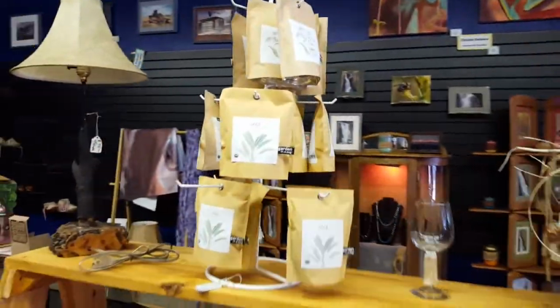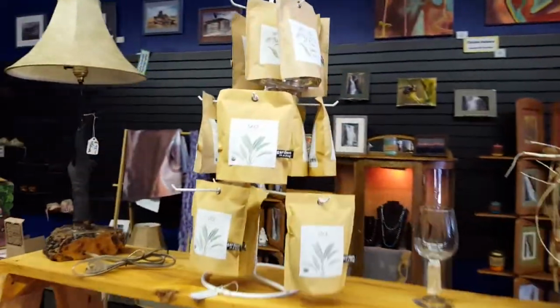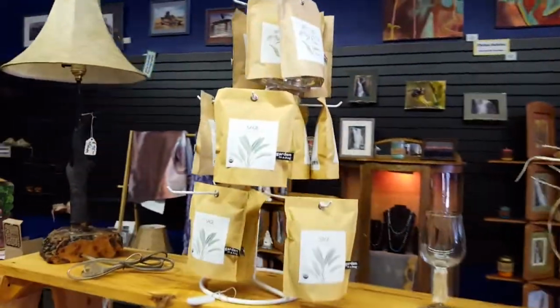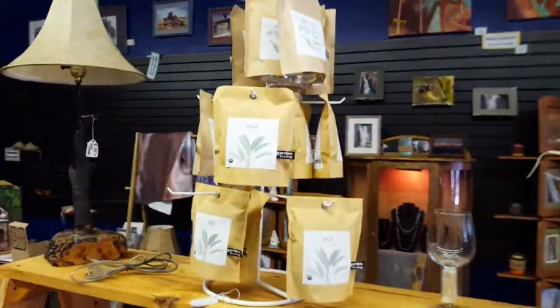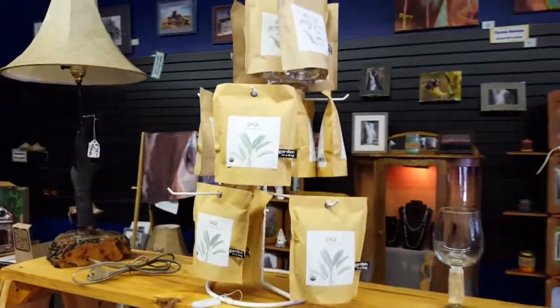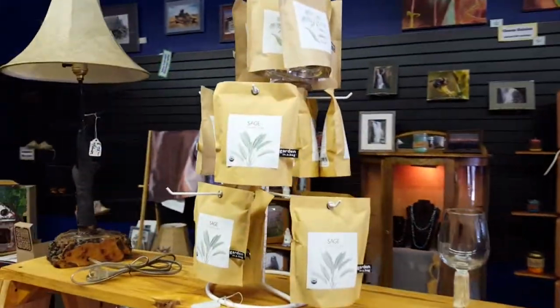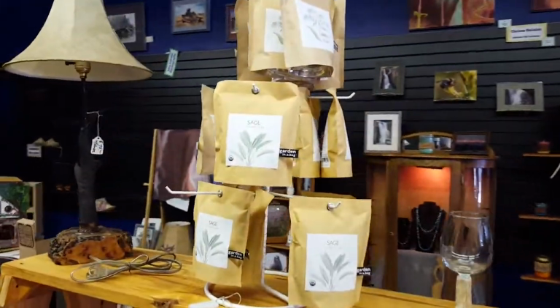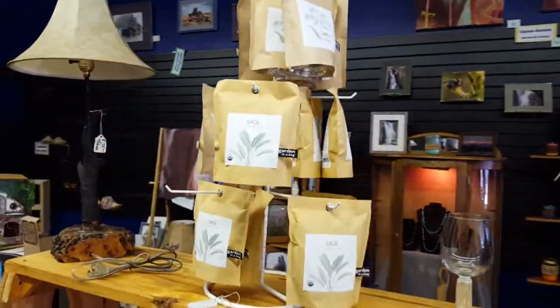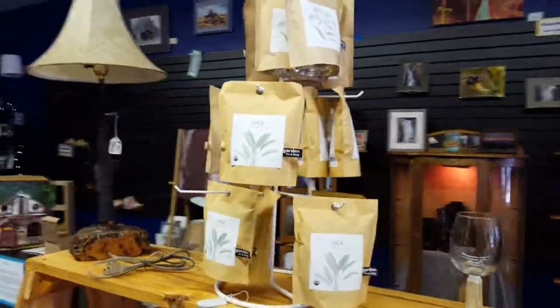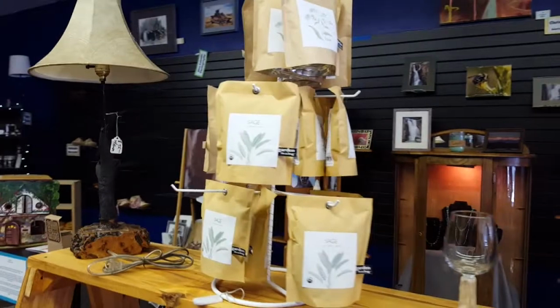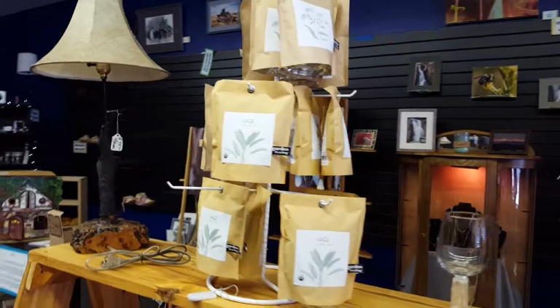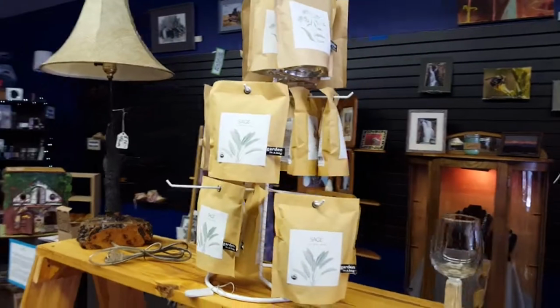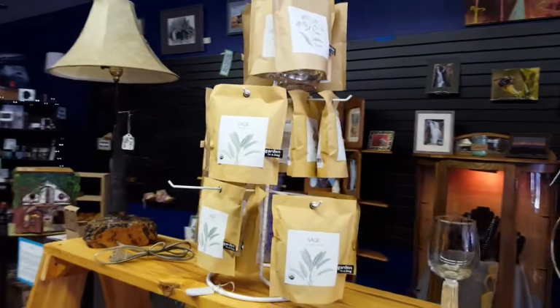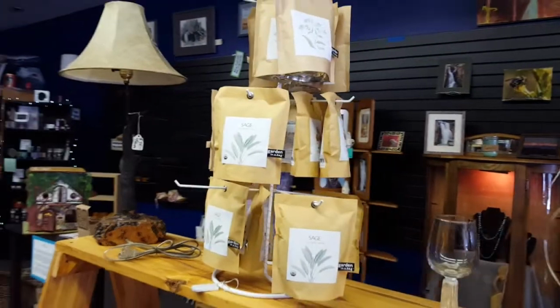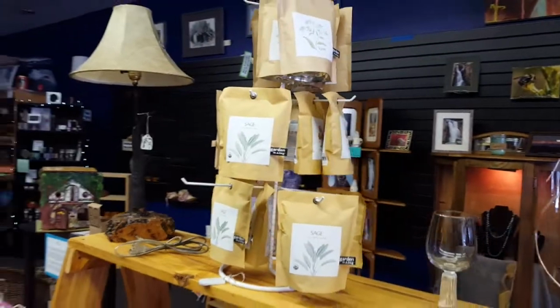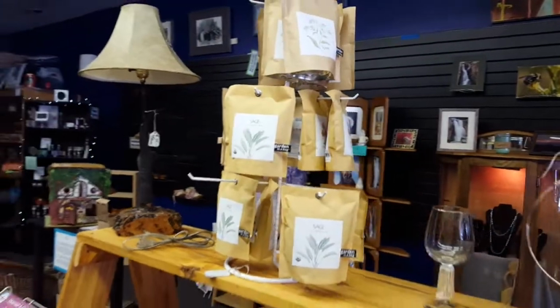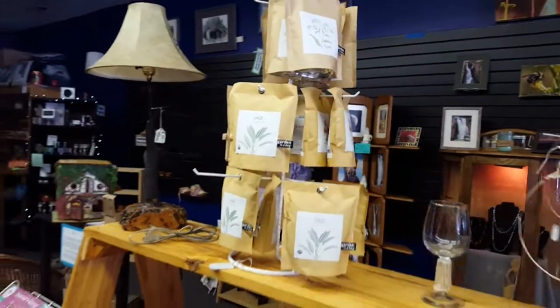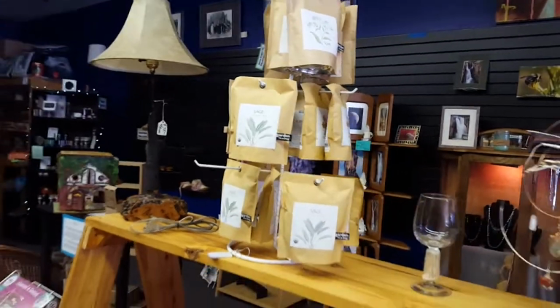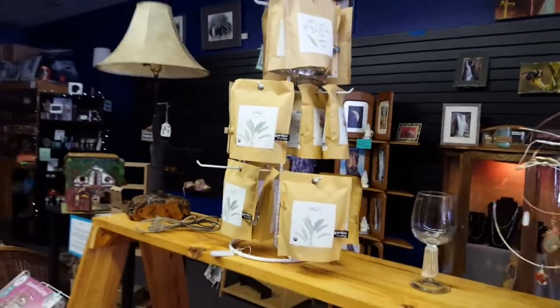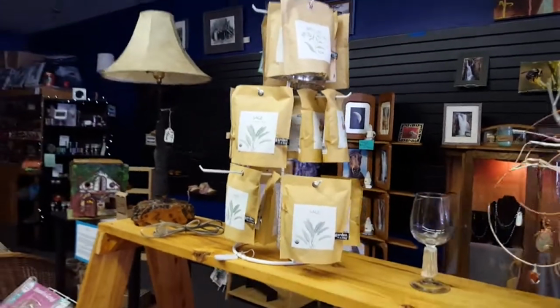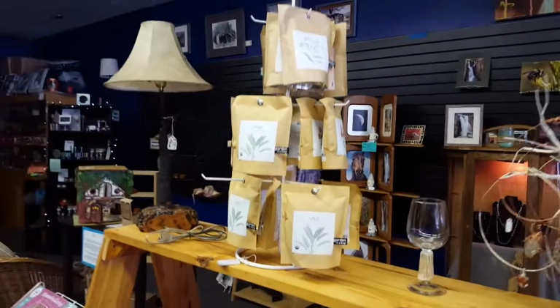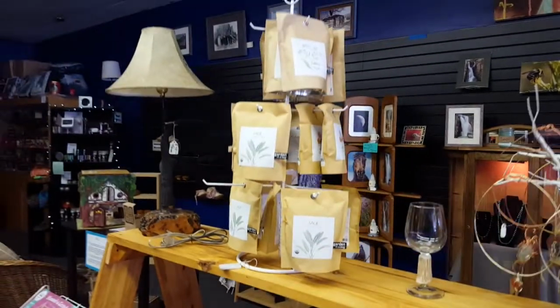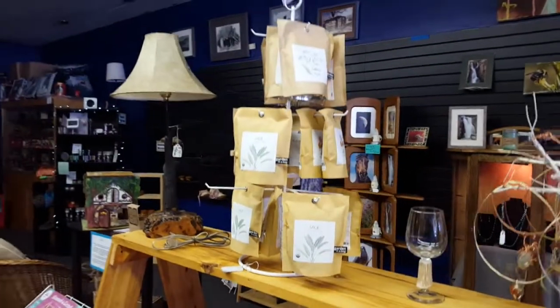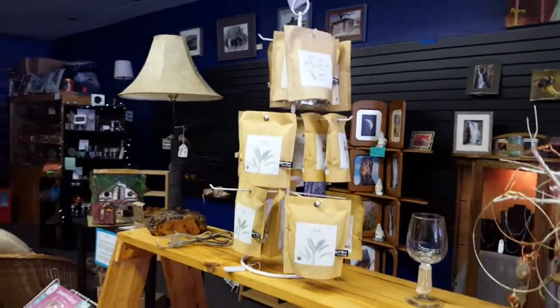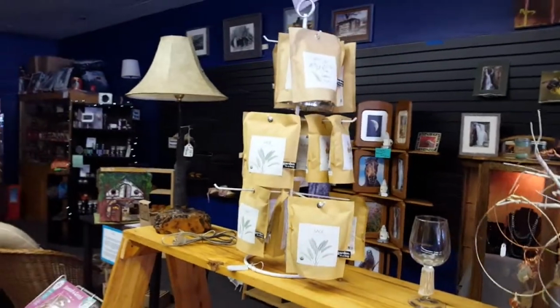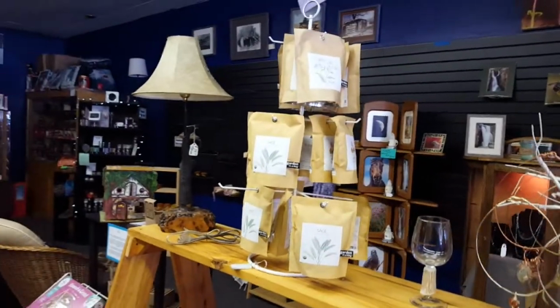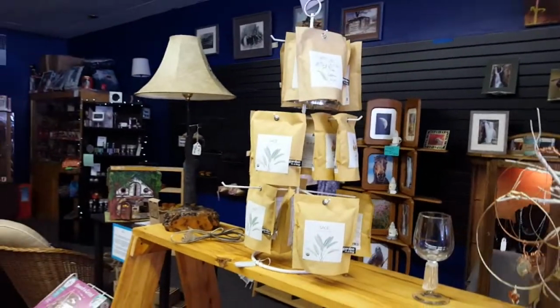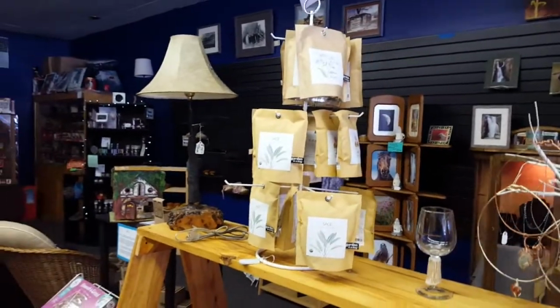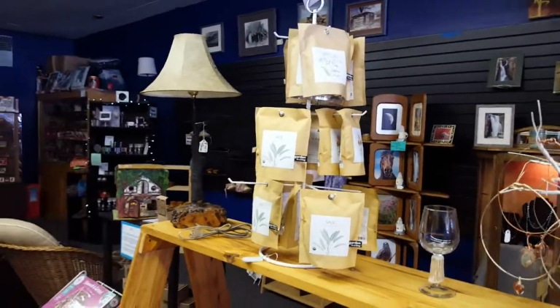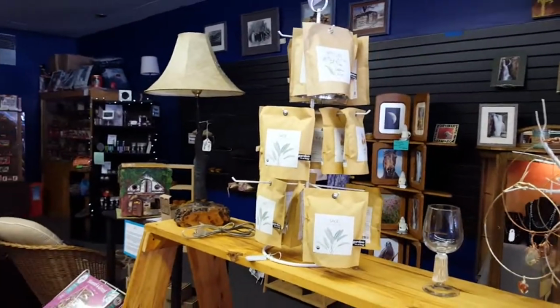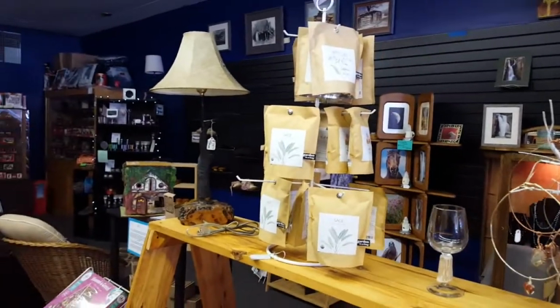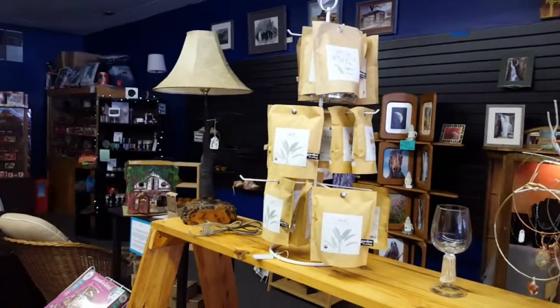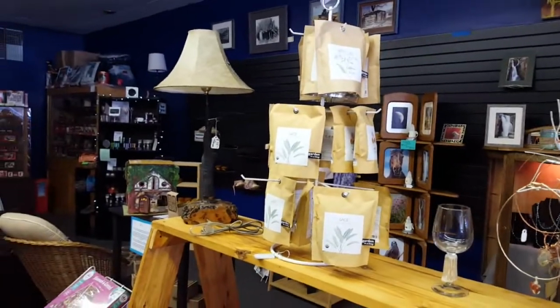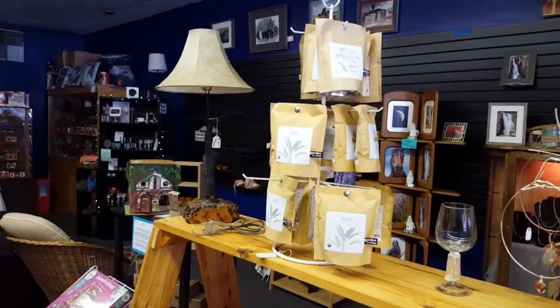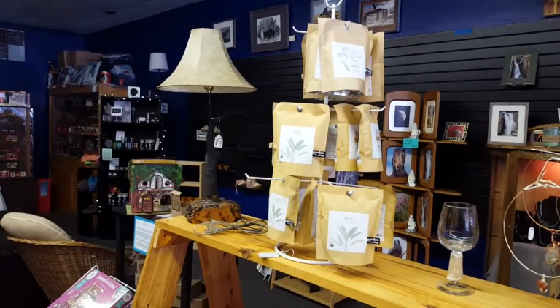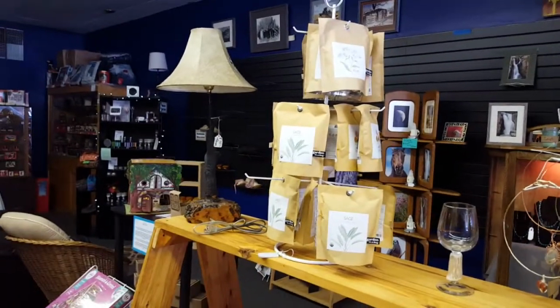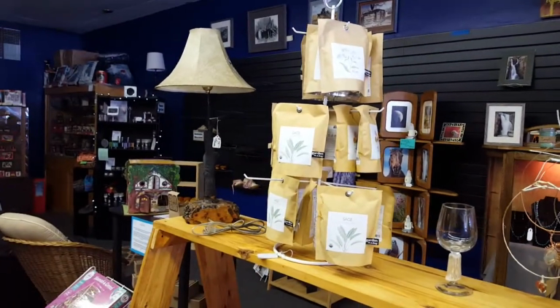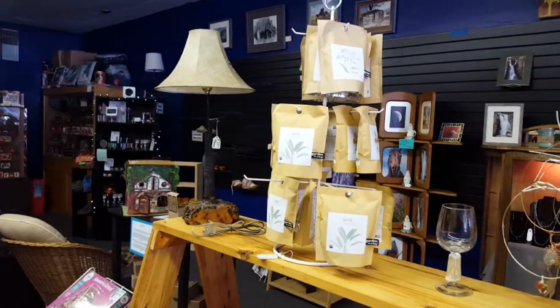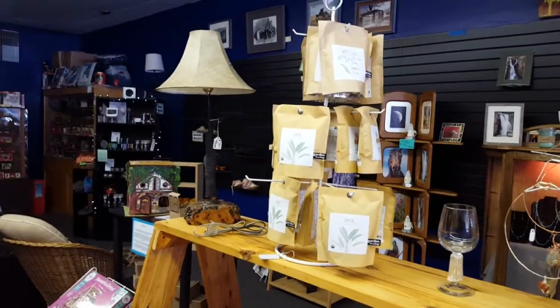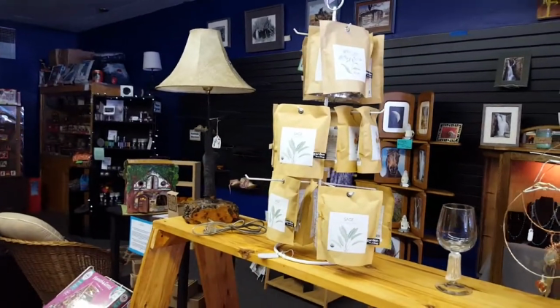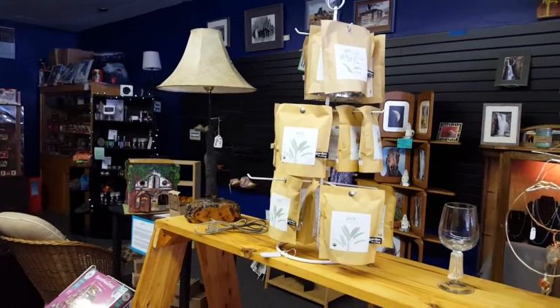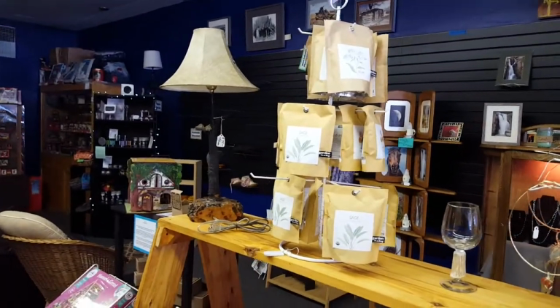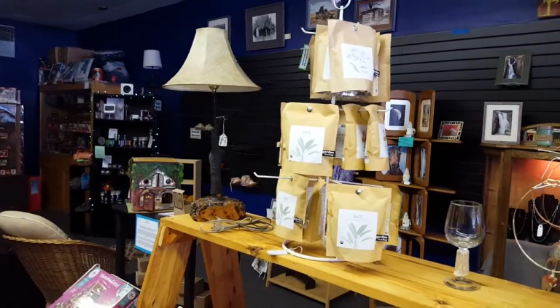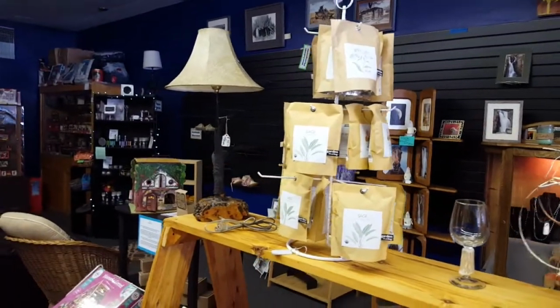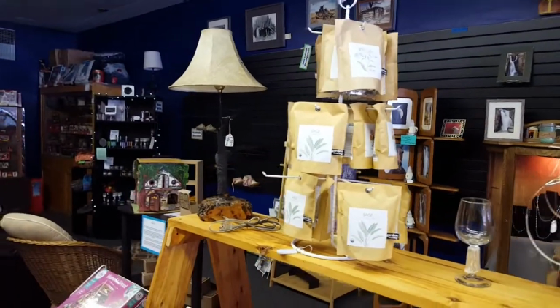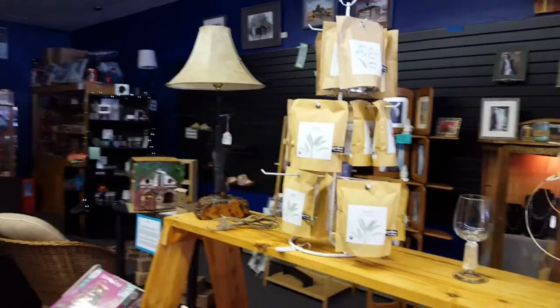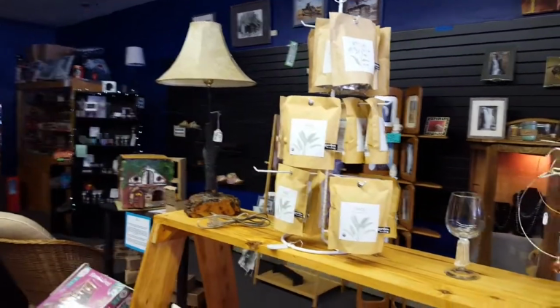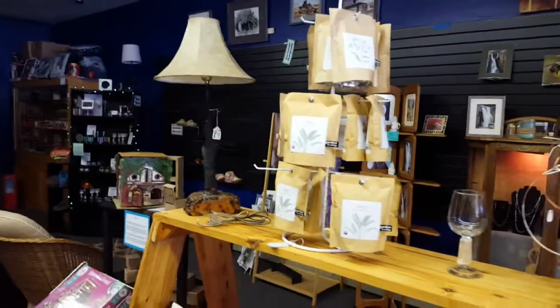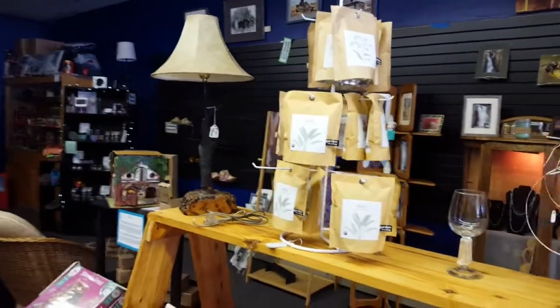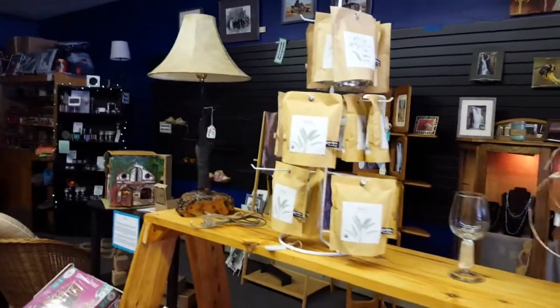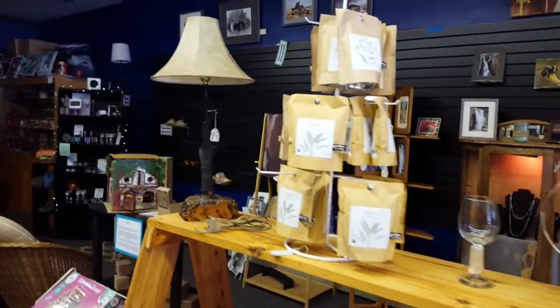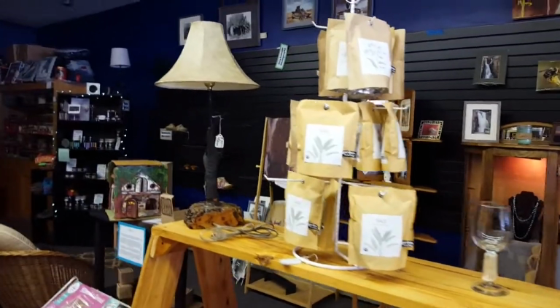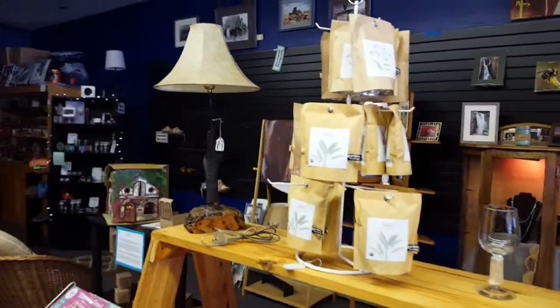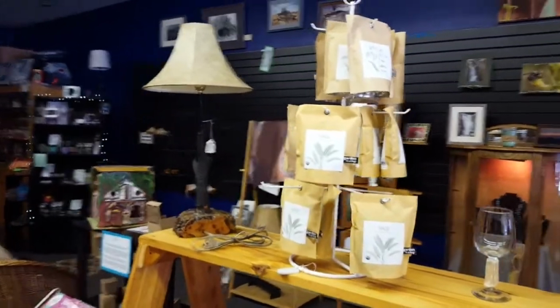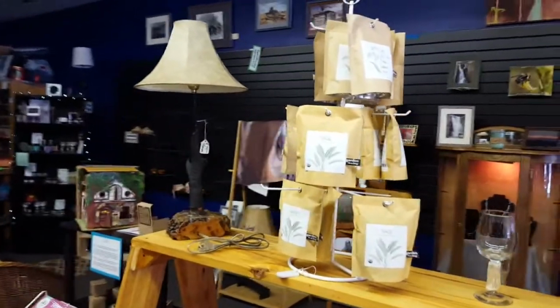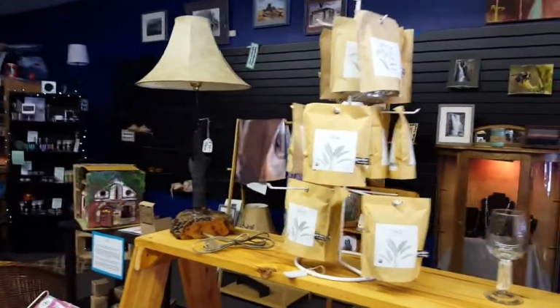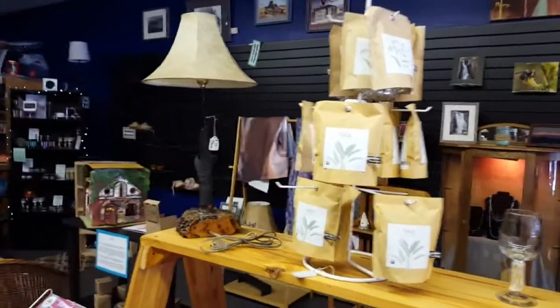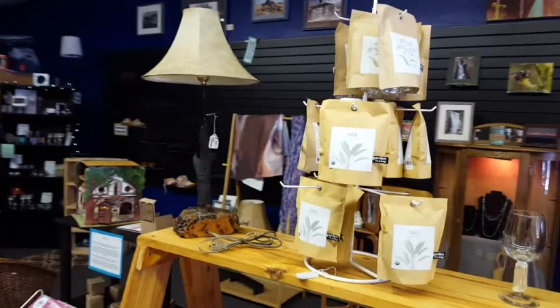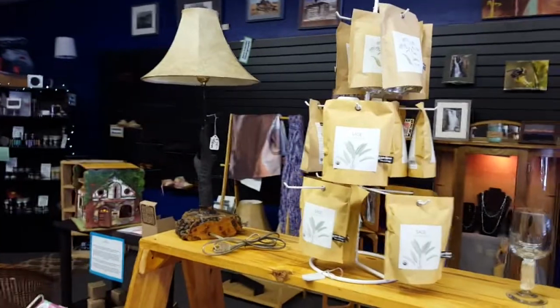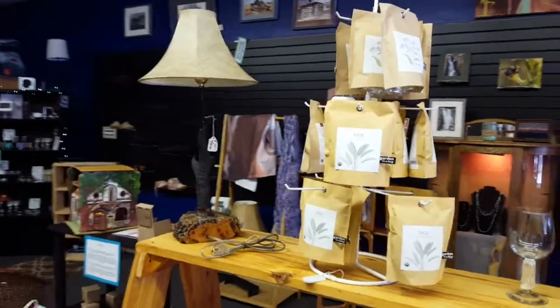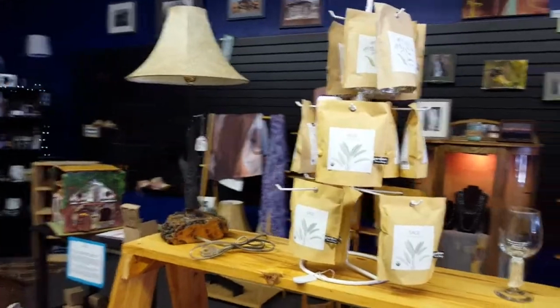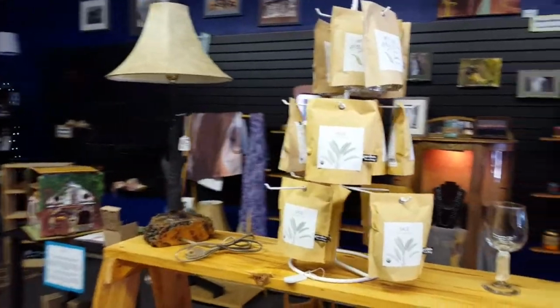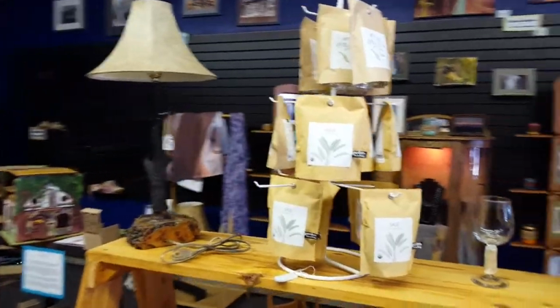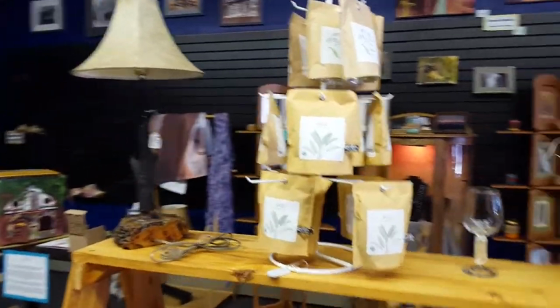These are garden in a bag — kind of cool this time of year. If you don't have a big enough garden space, these are nice.